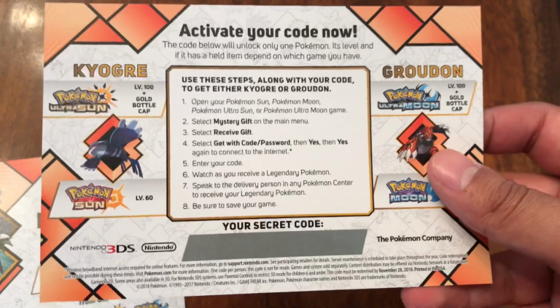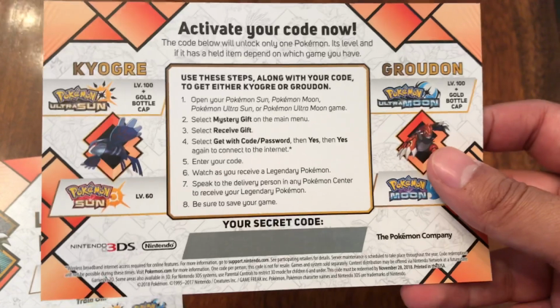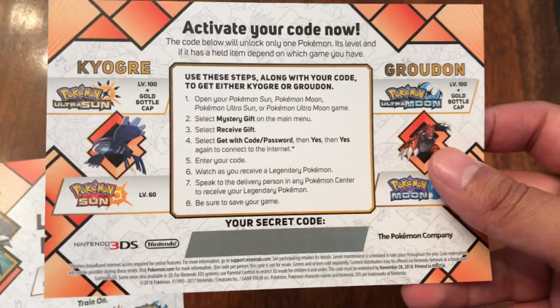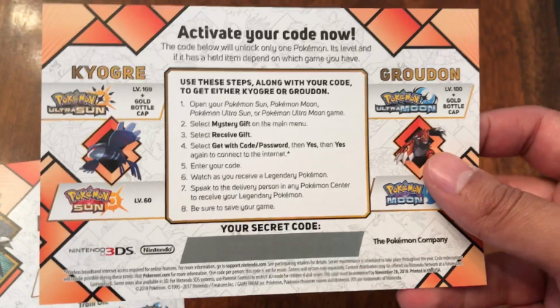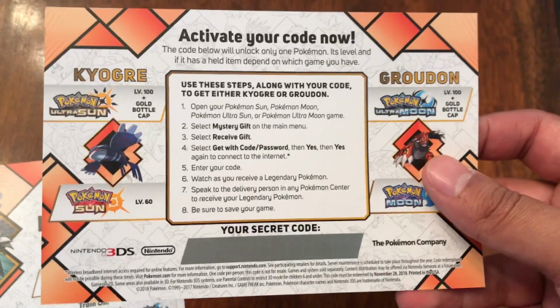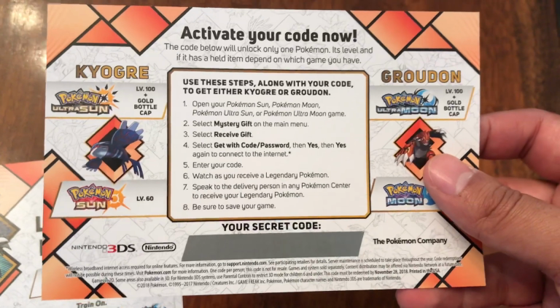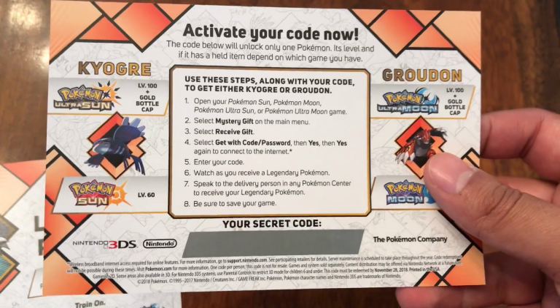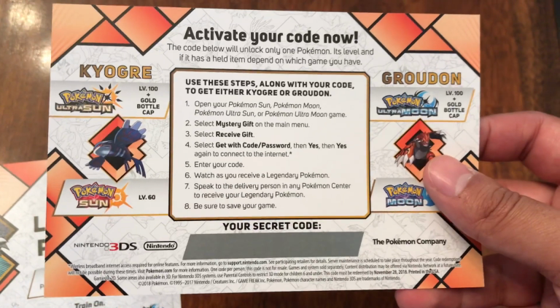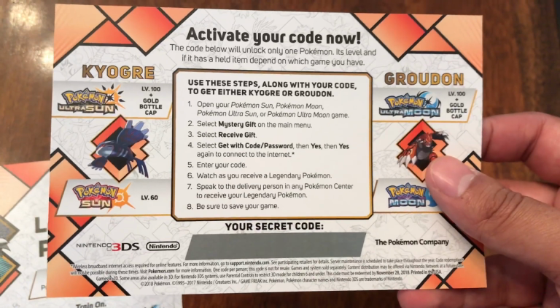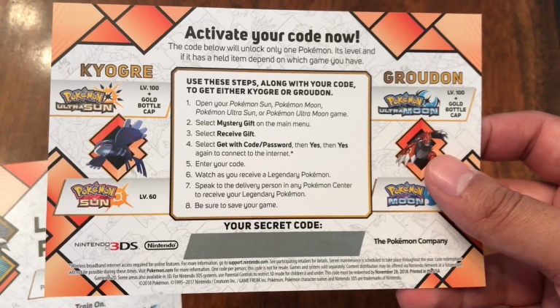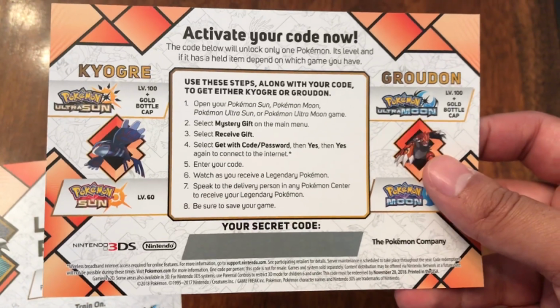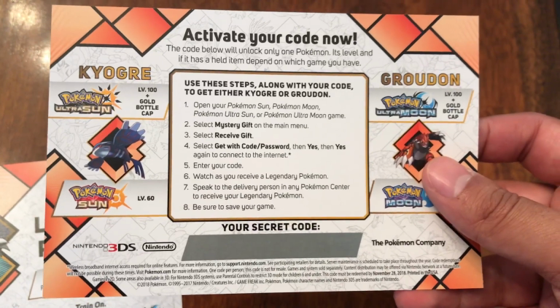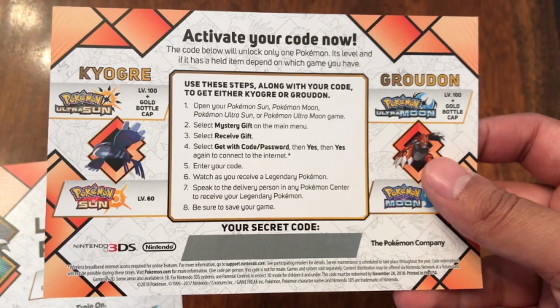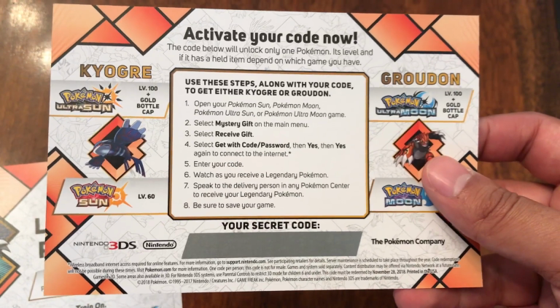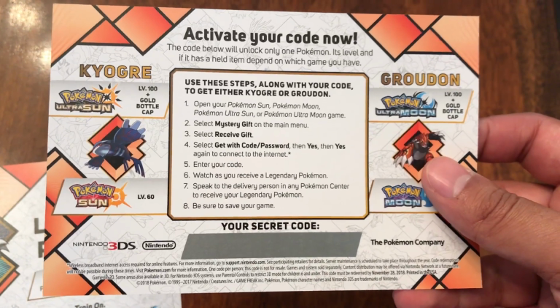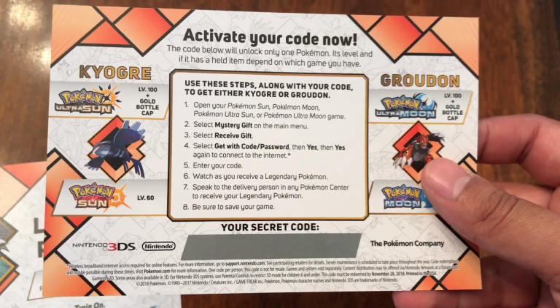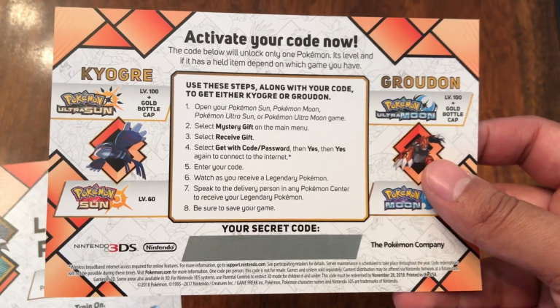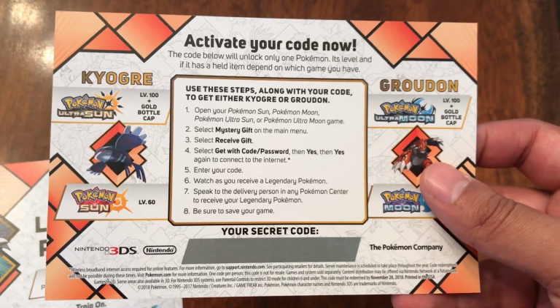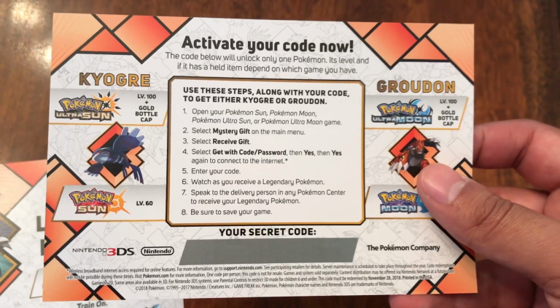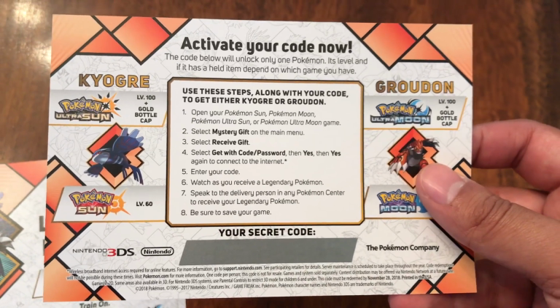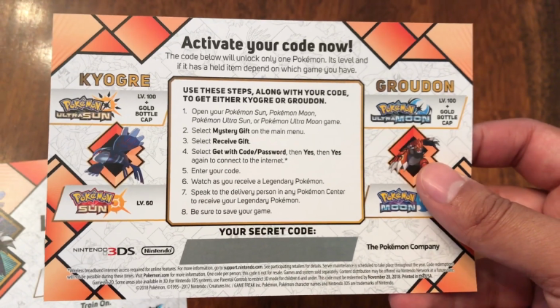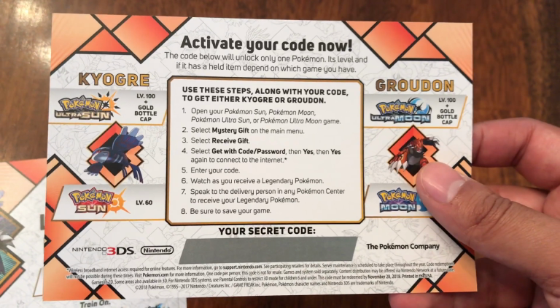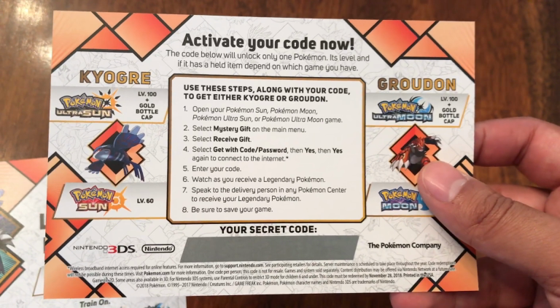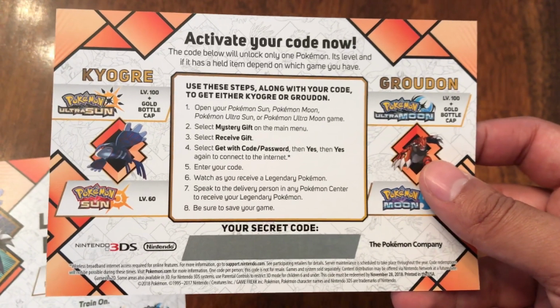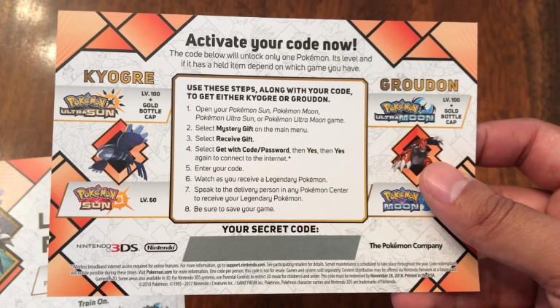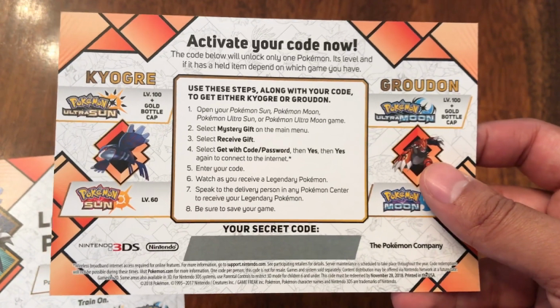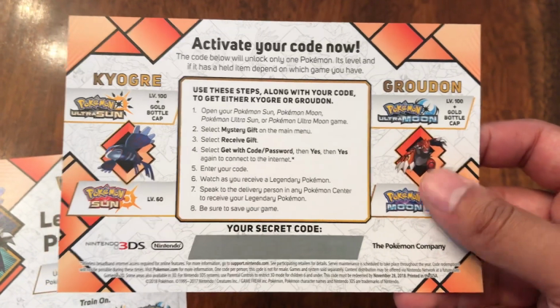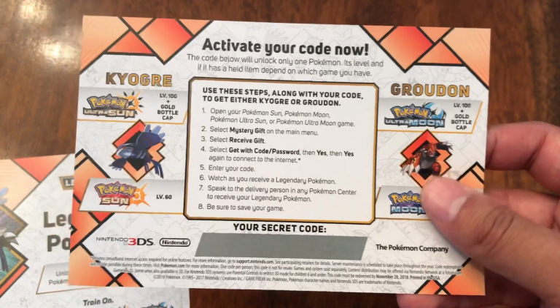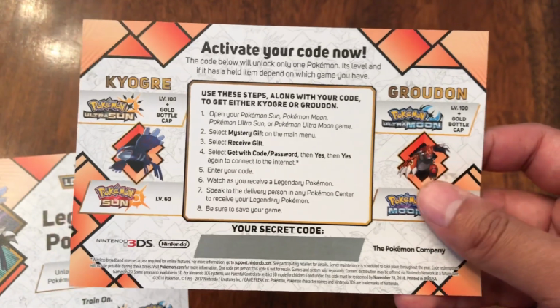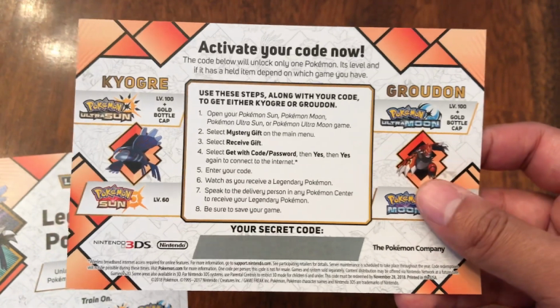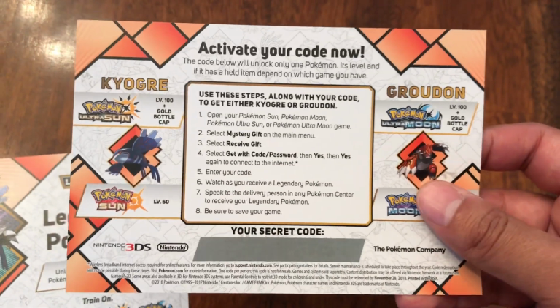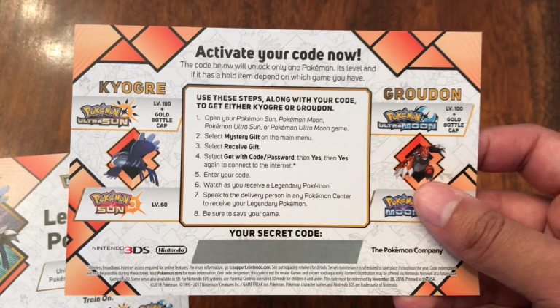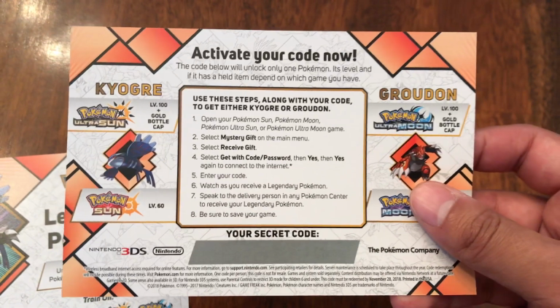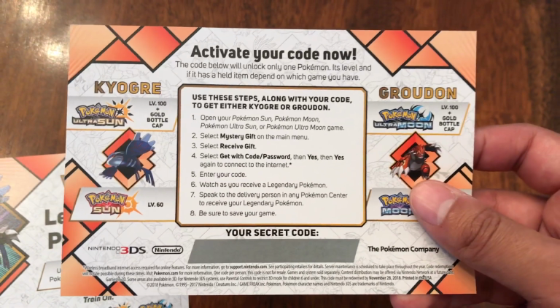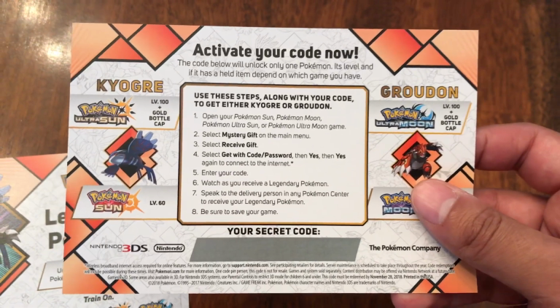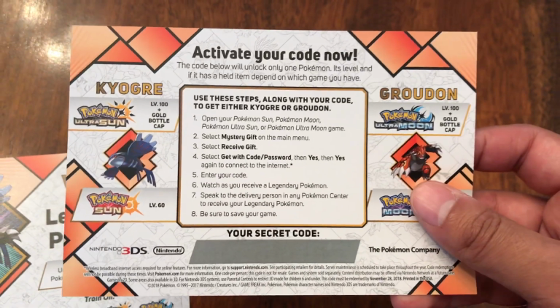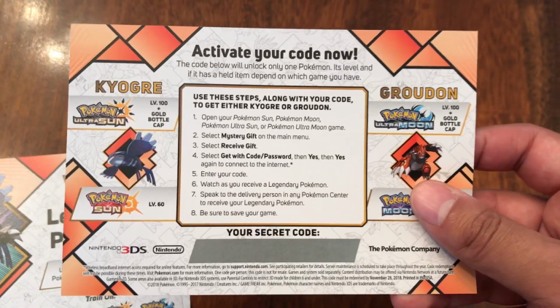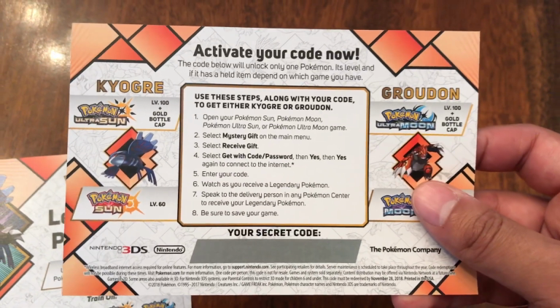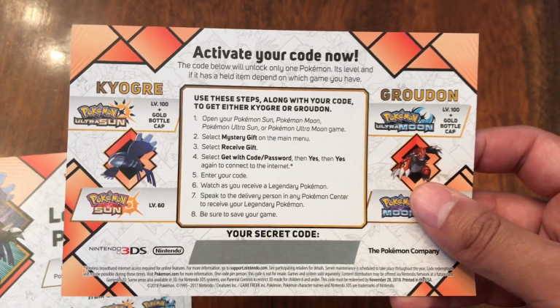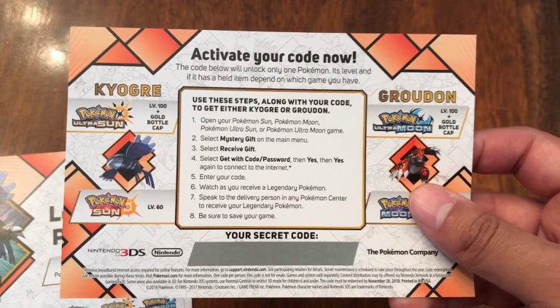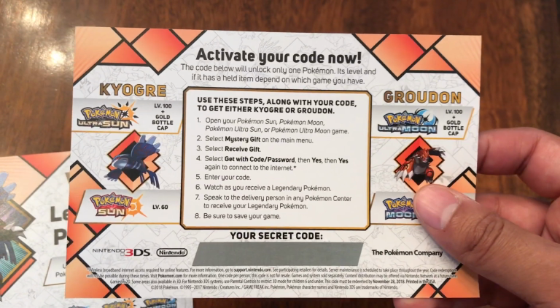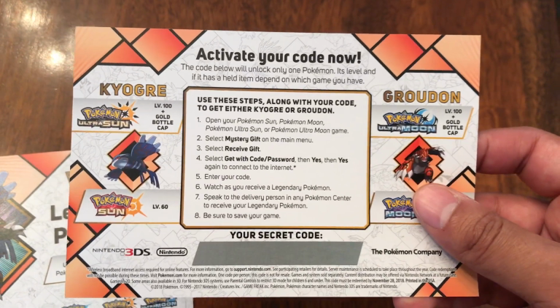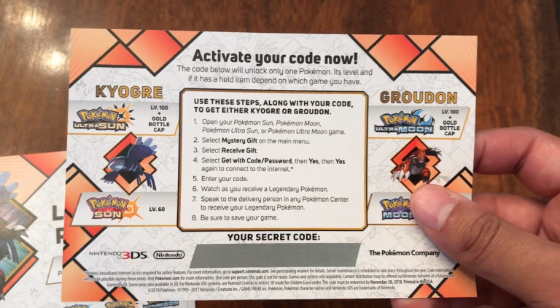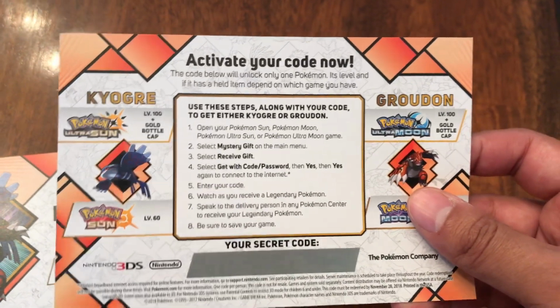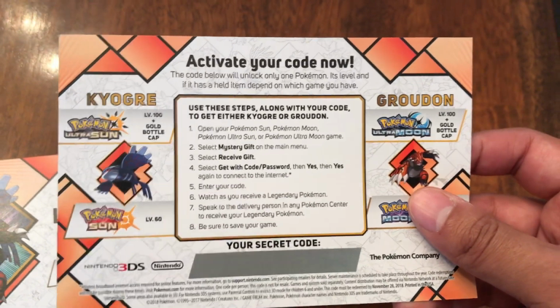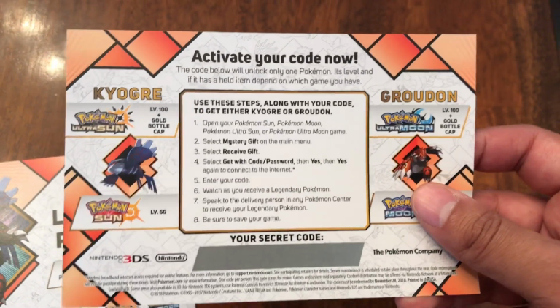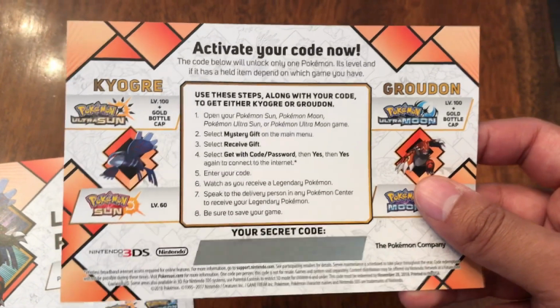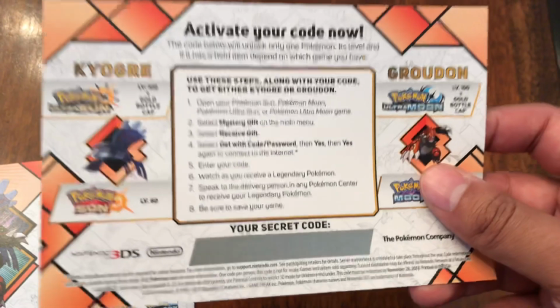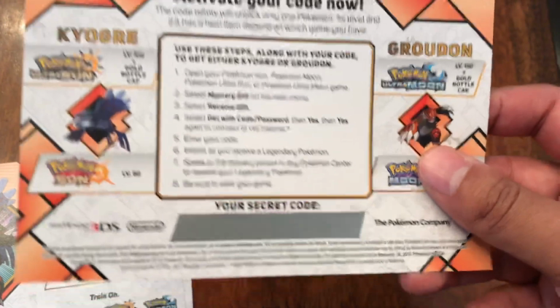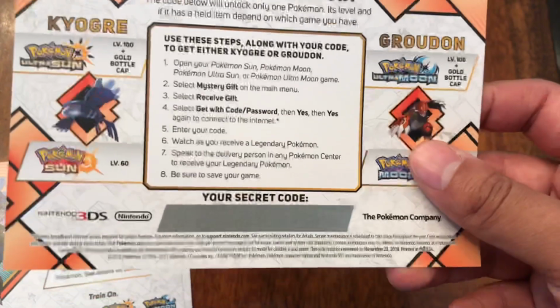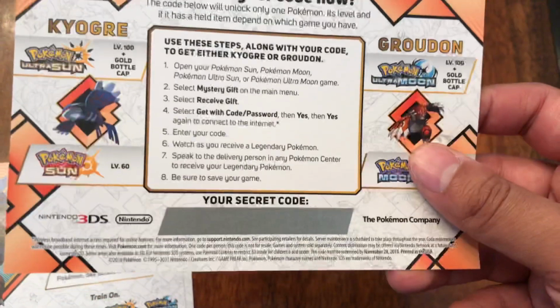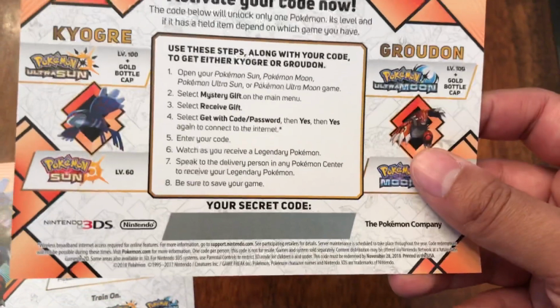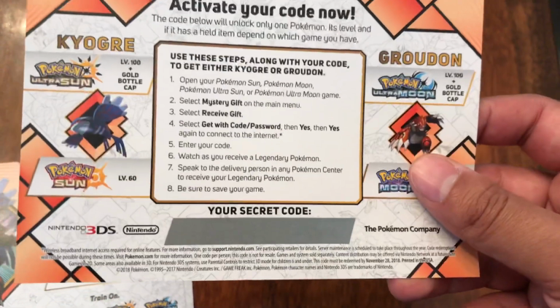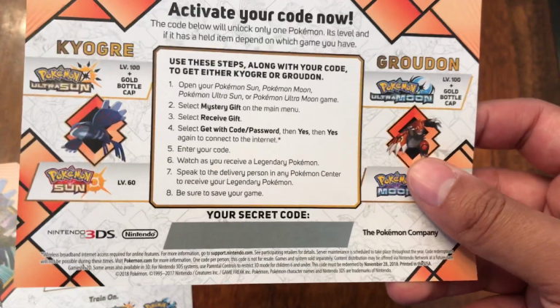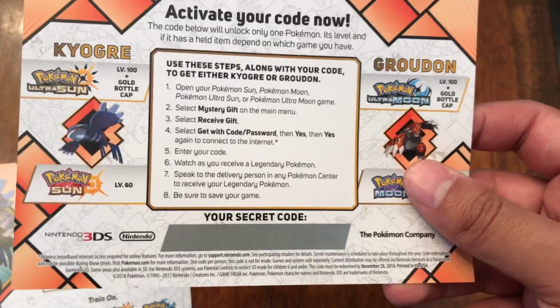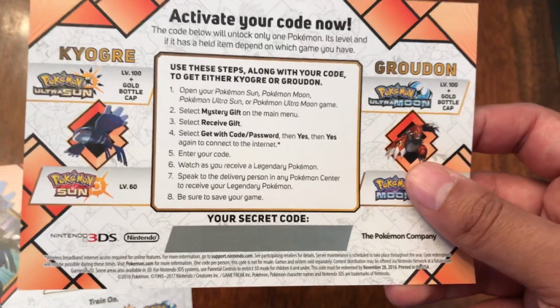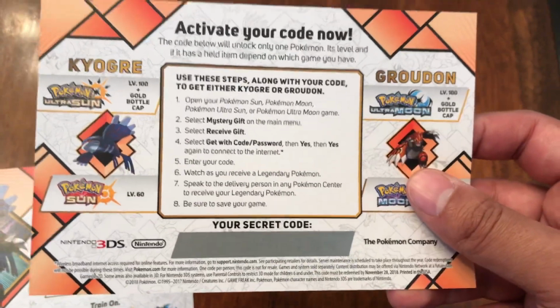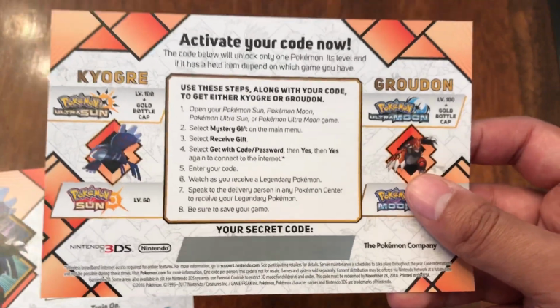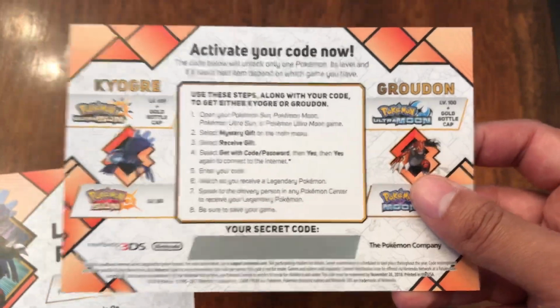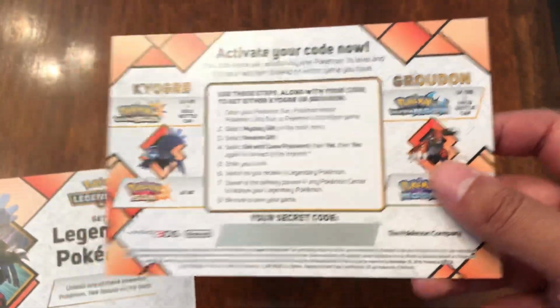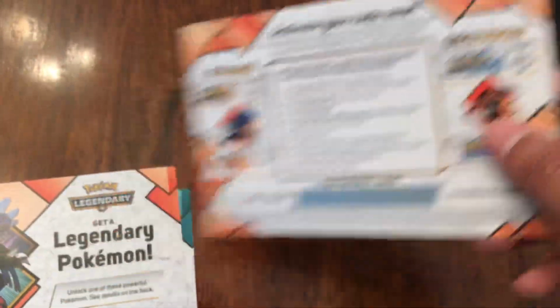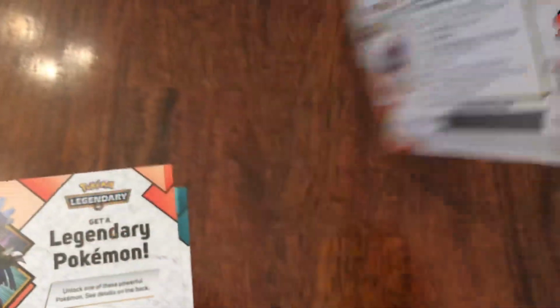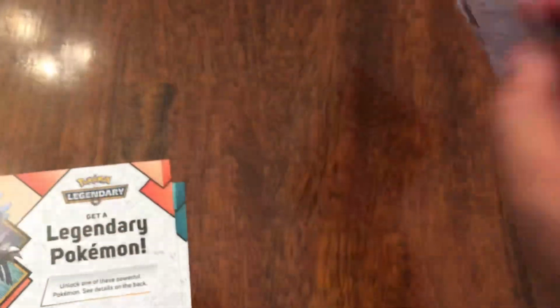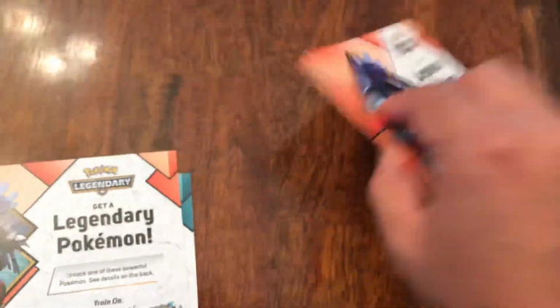As you guys can see, they're both level 100s in Pokemon Ultra Sun and Moon, and they got a bottle cap to get that Pokemon as well.